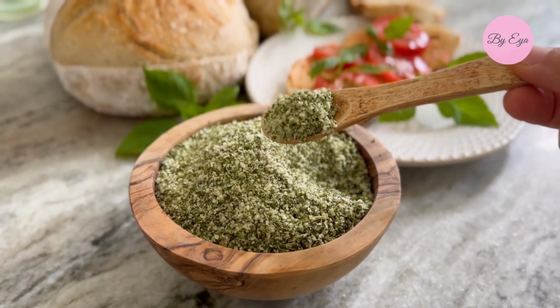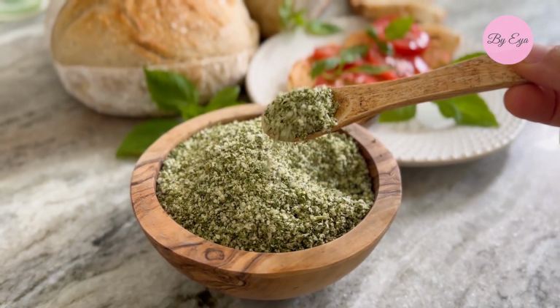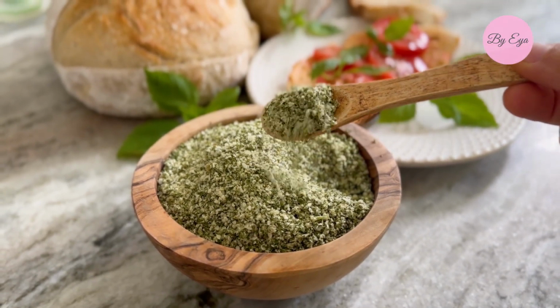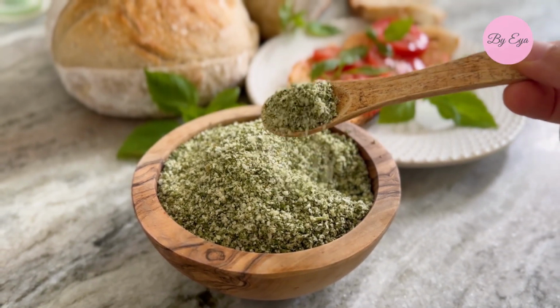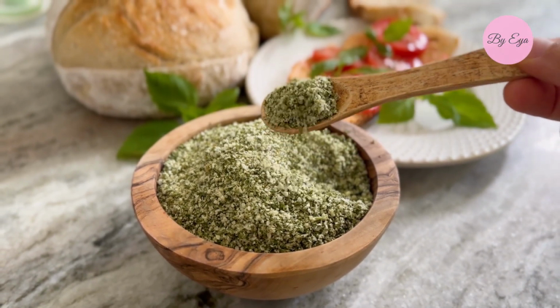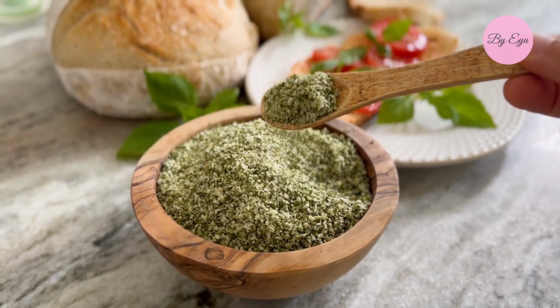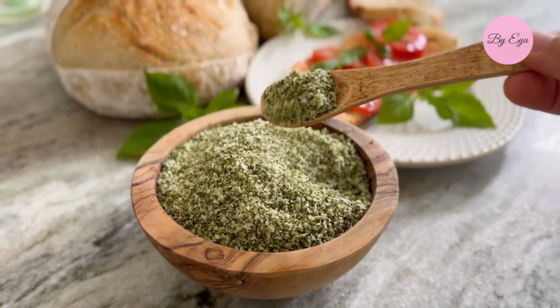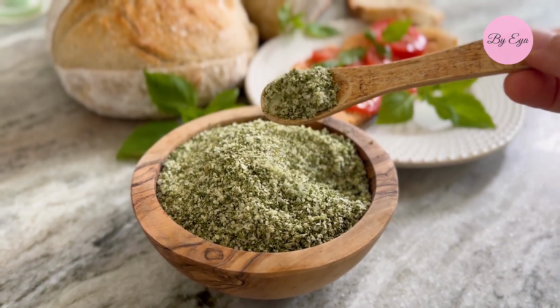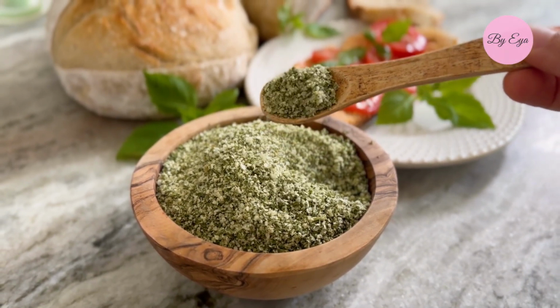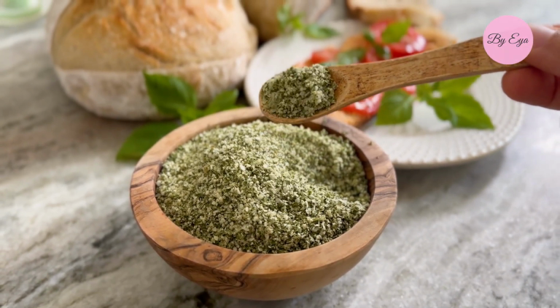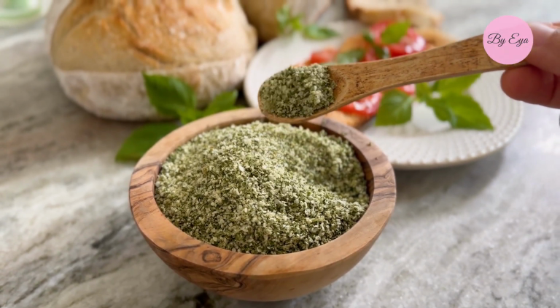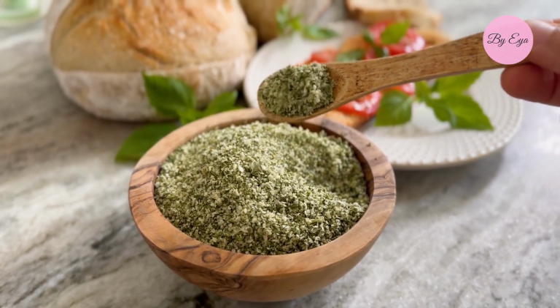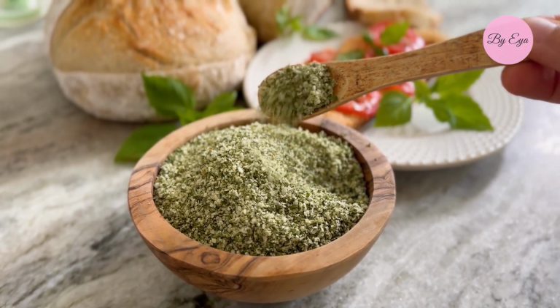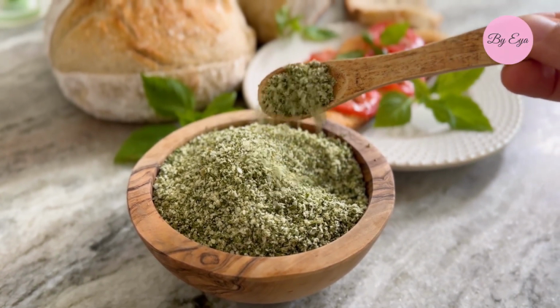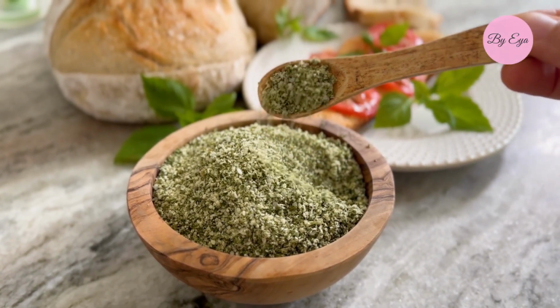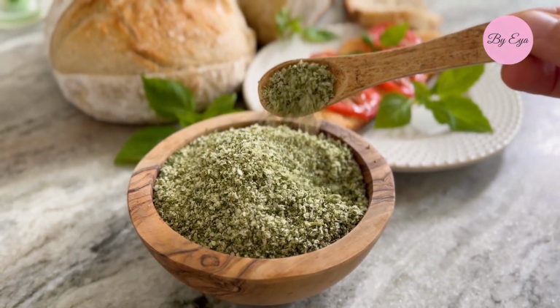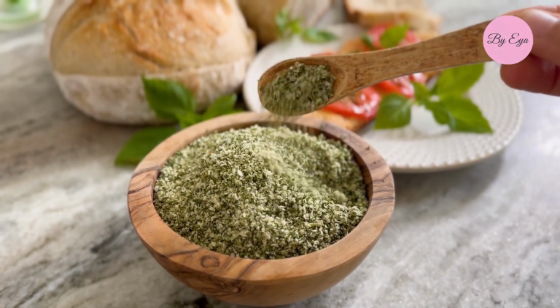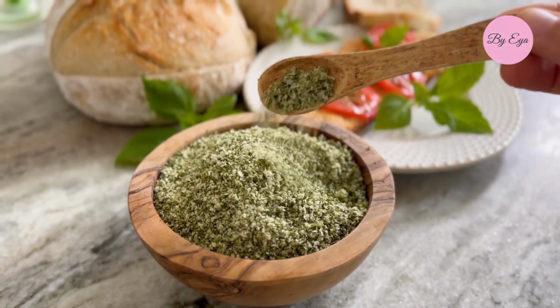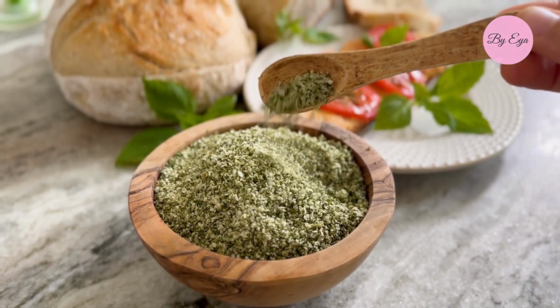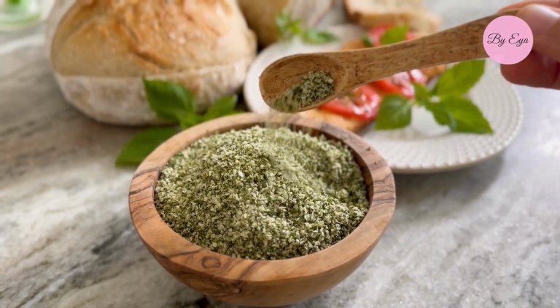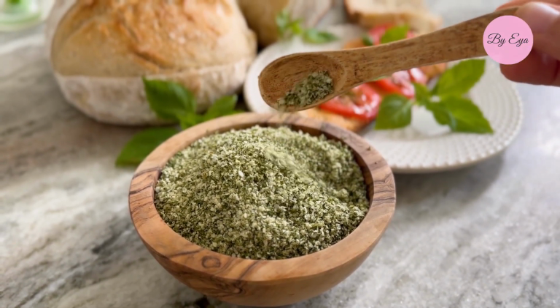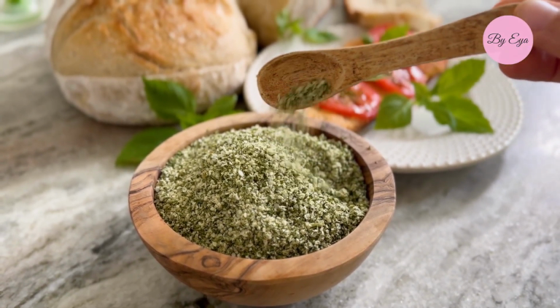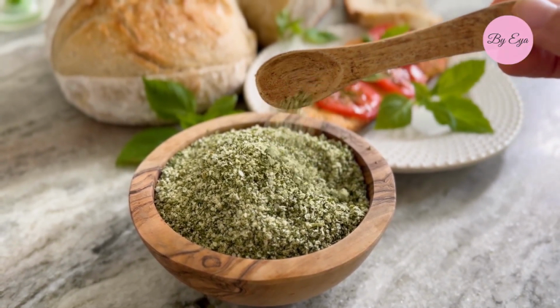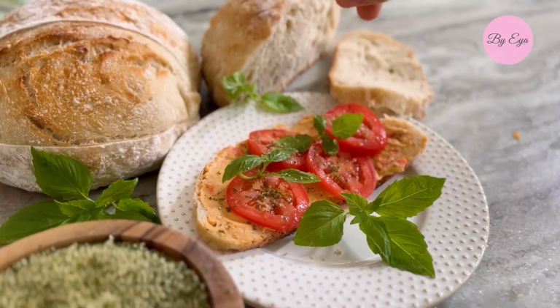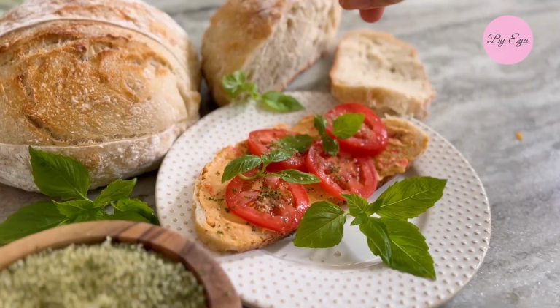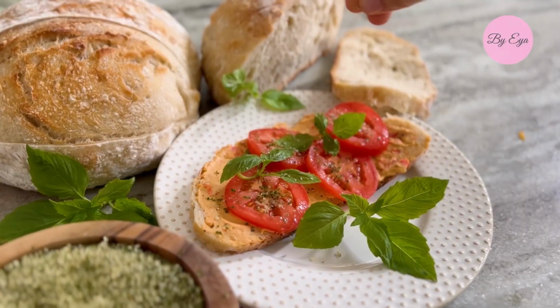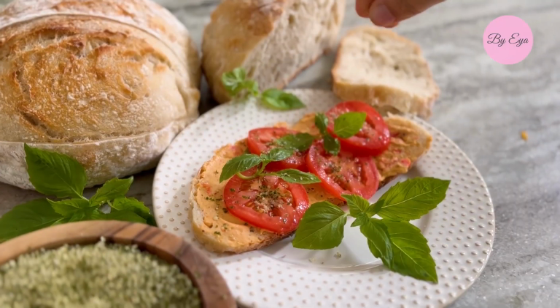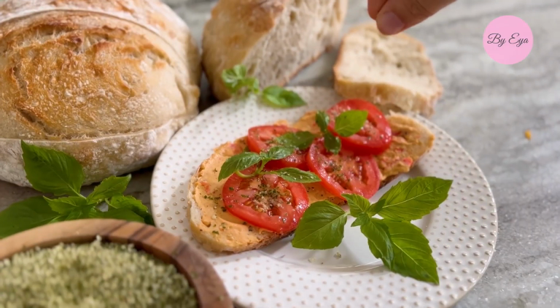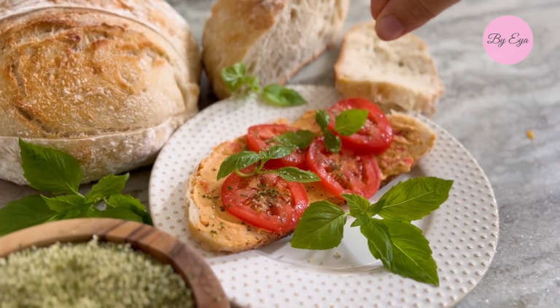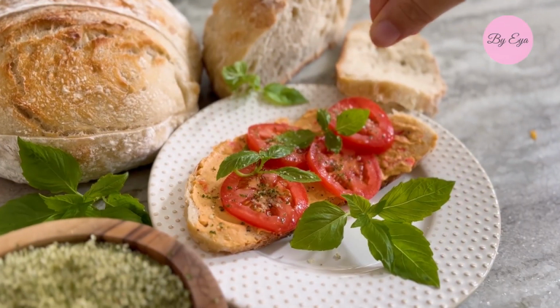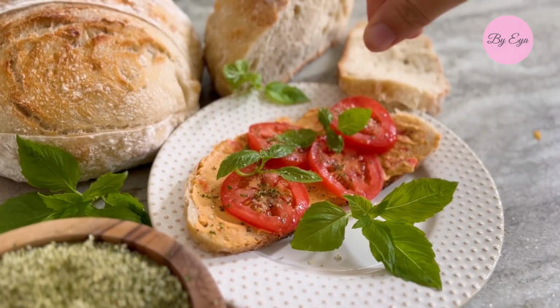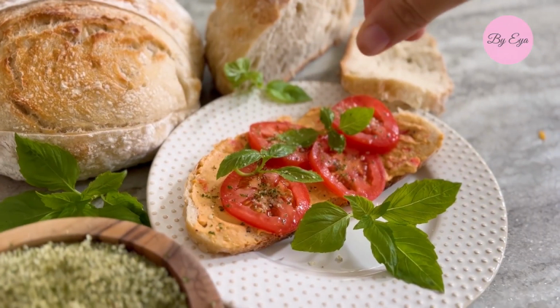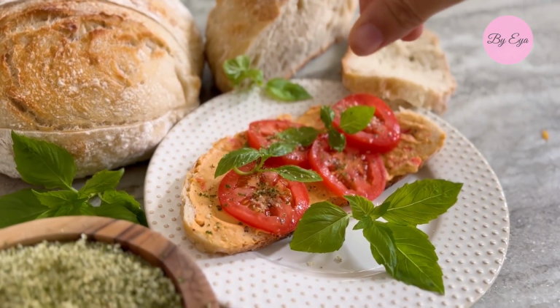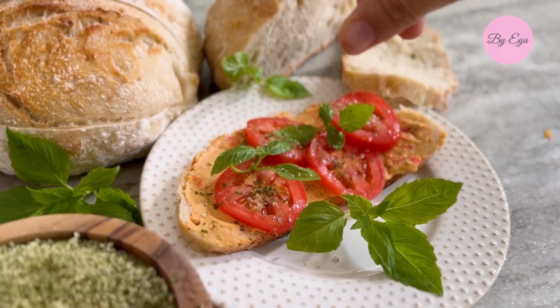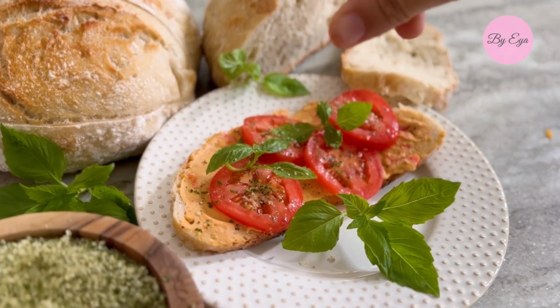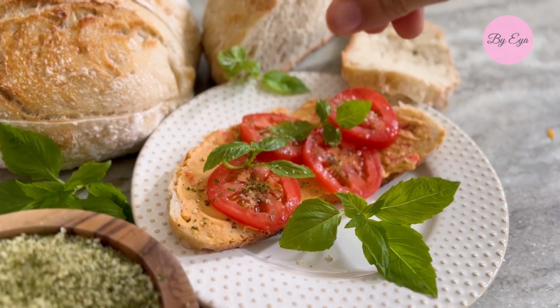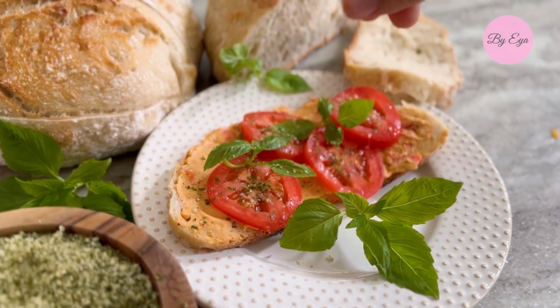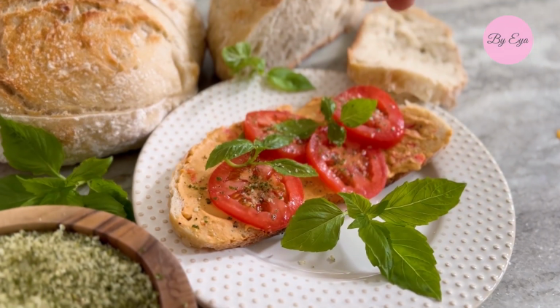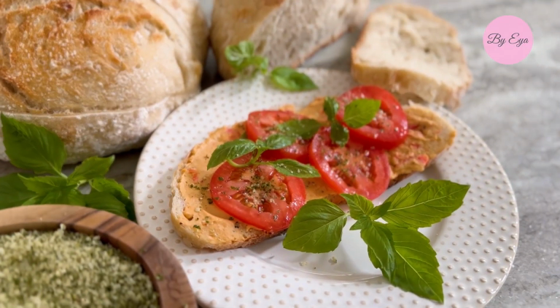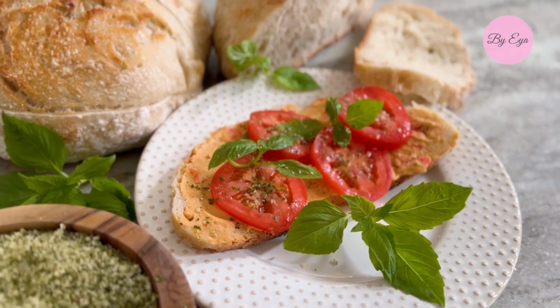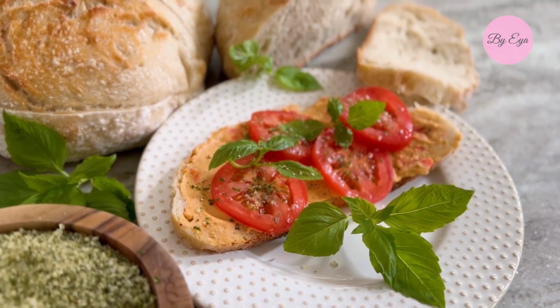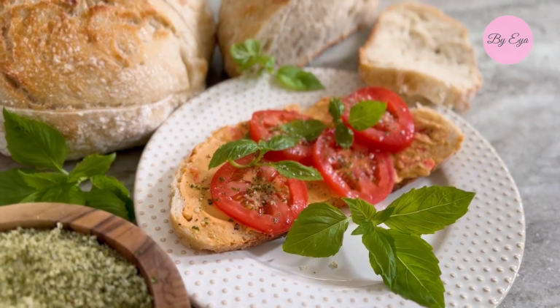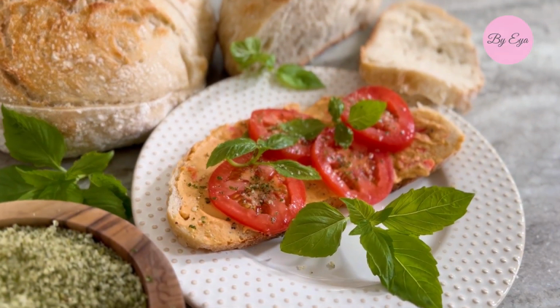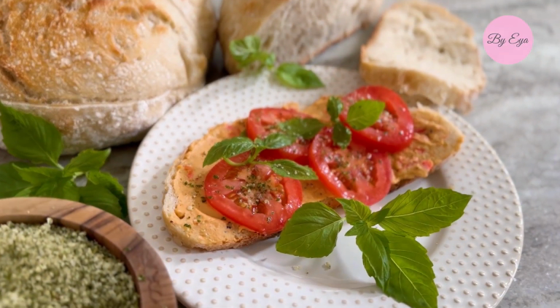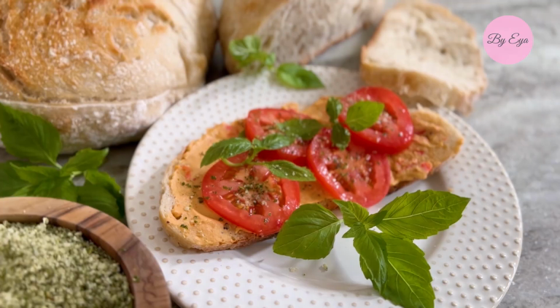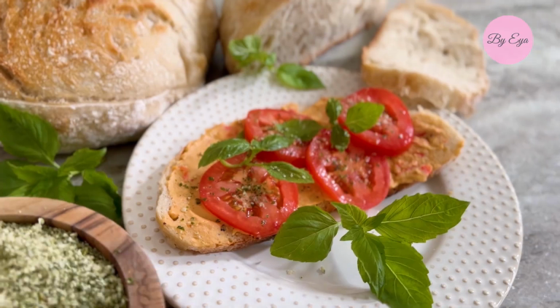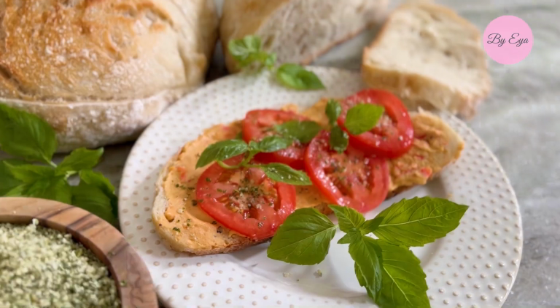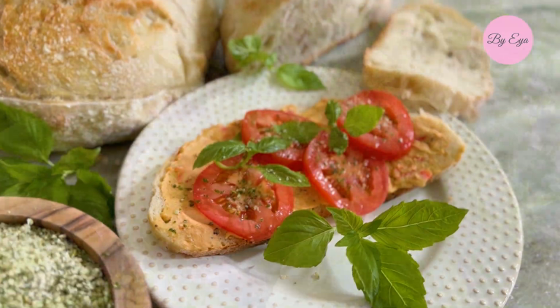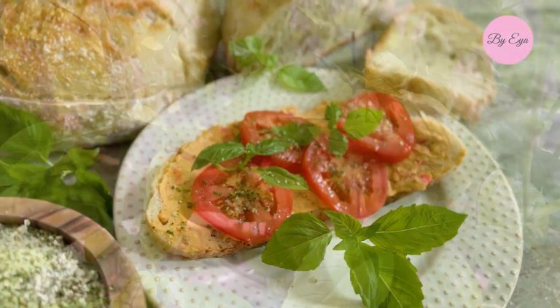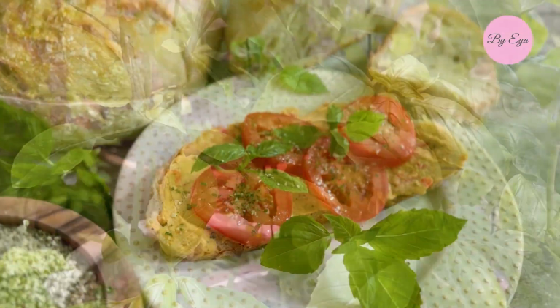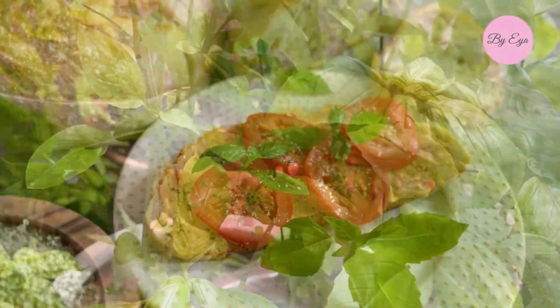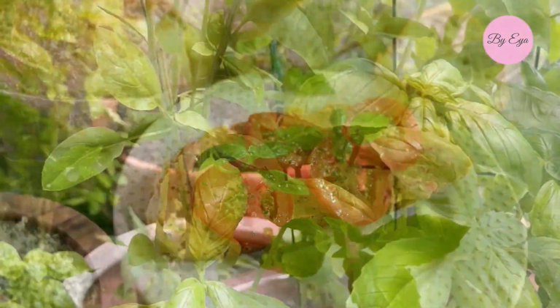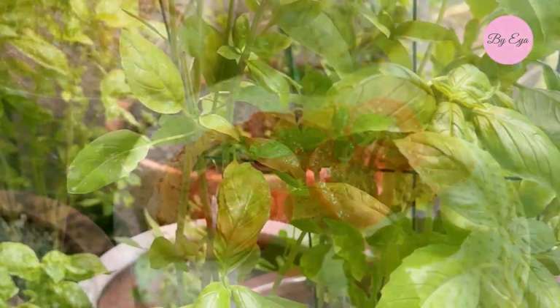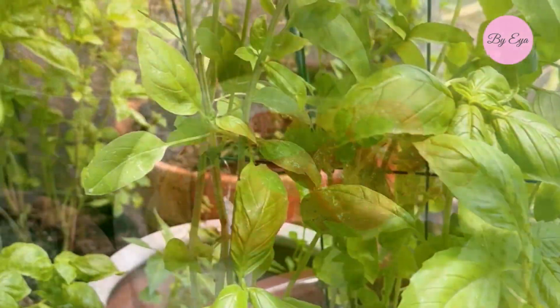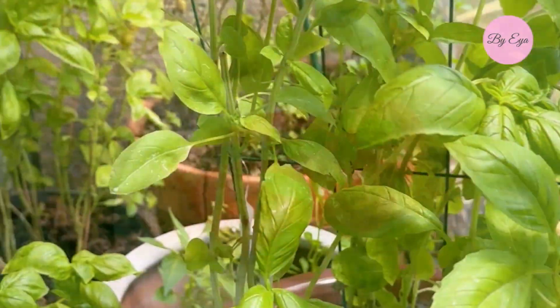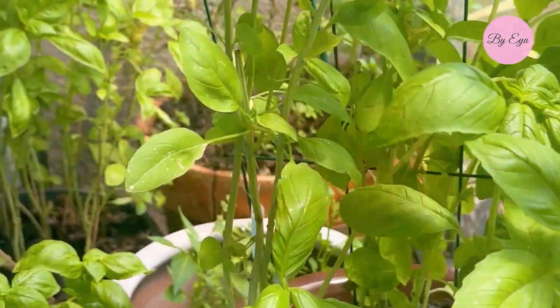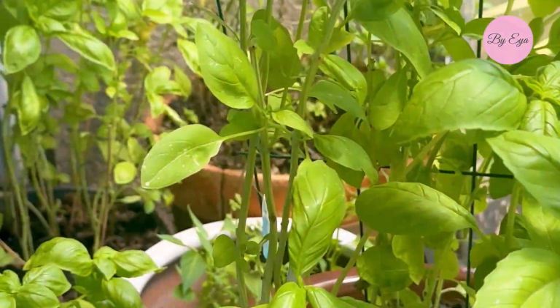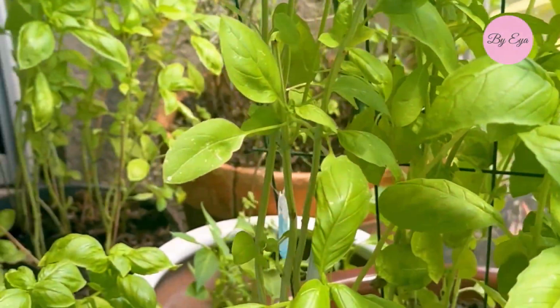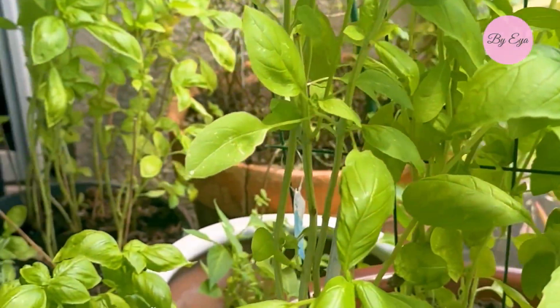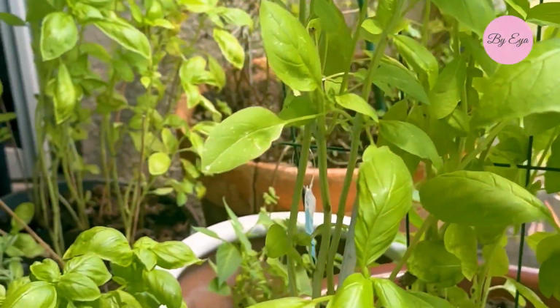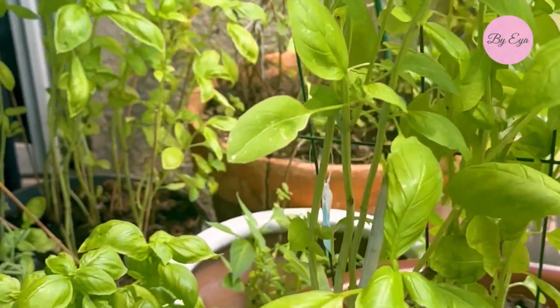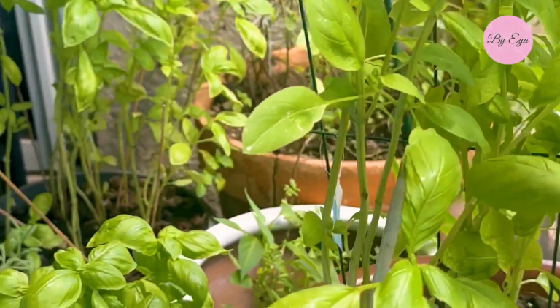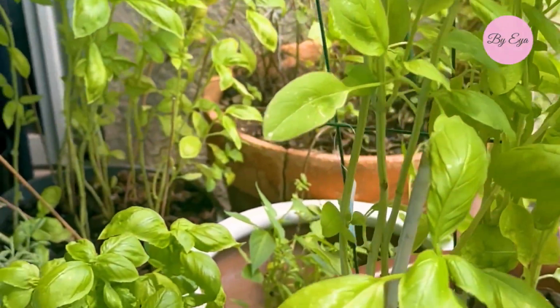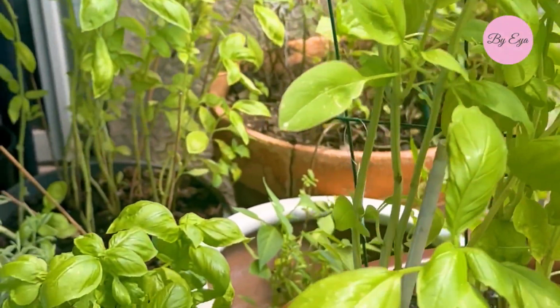Imagine a two-ingredient spice that makes your food taste amazing. Follow these steps to create it.